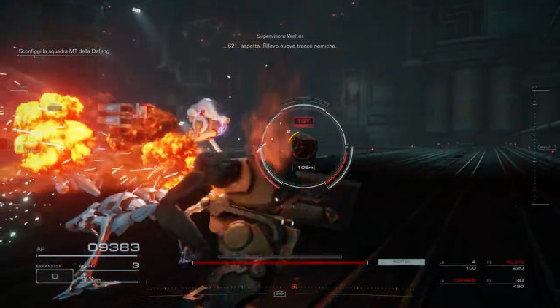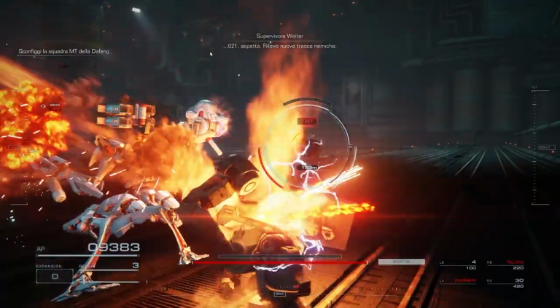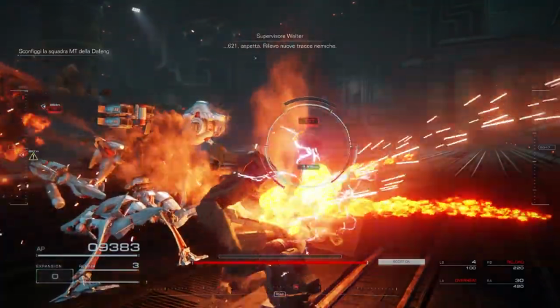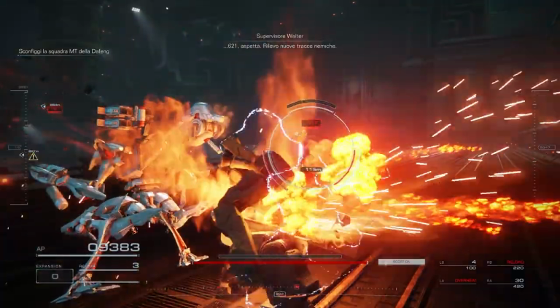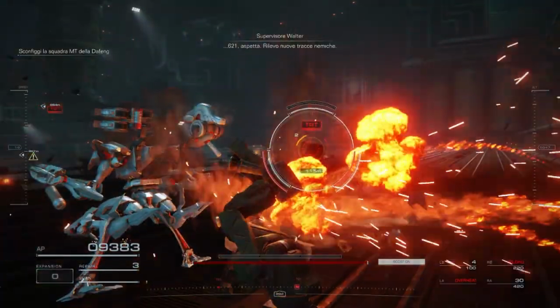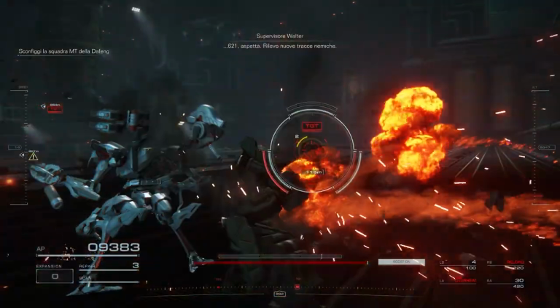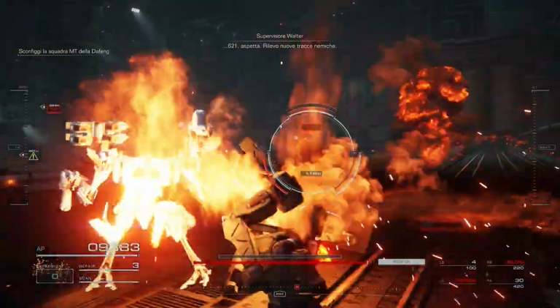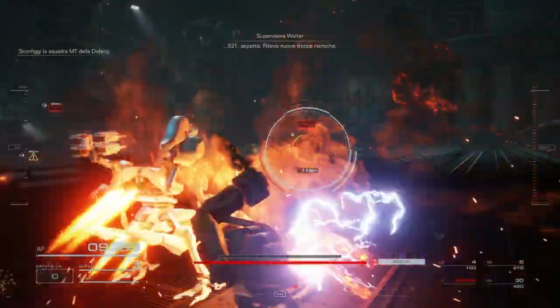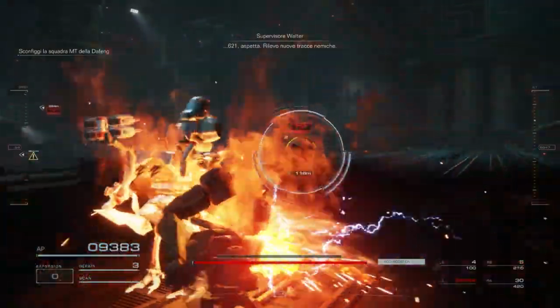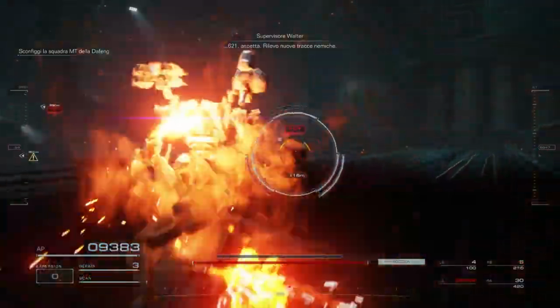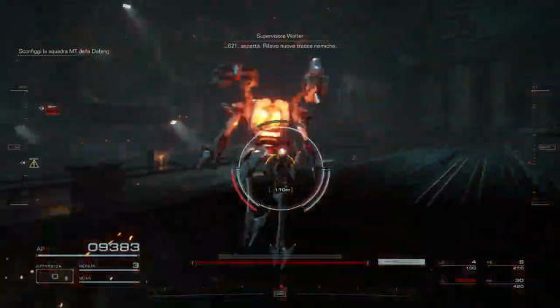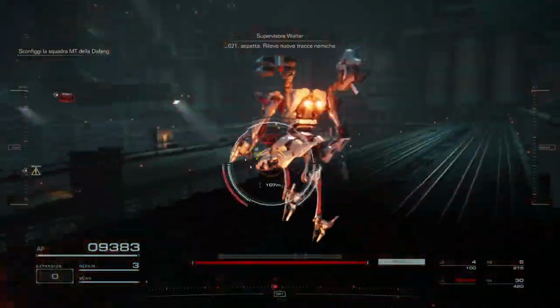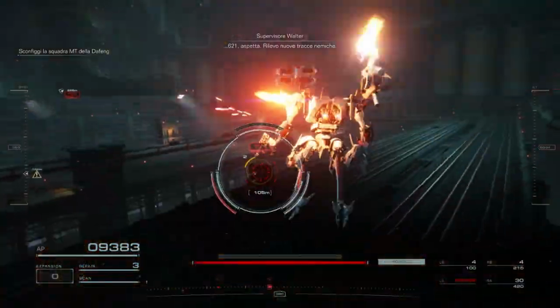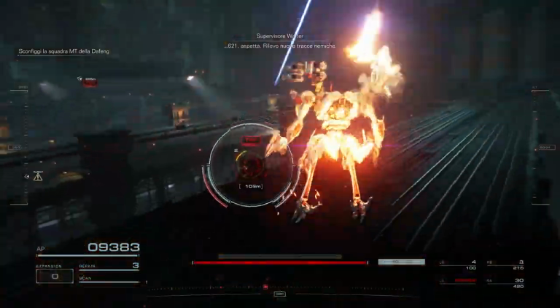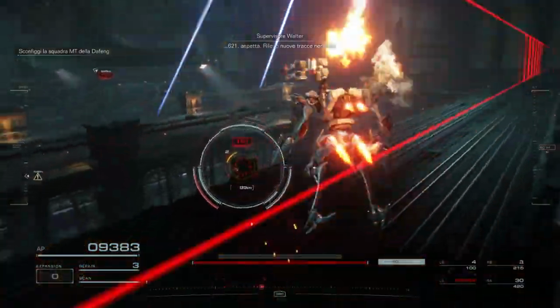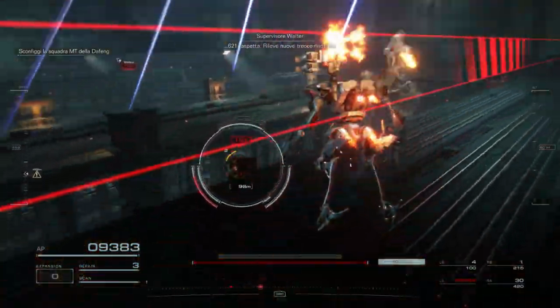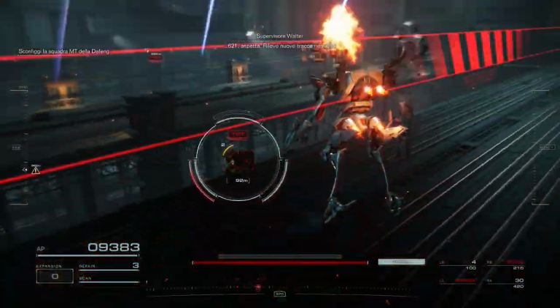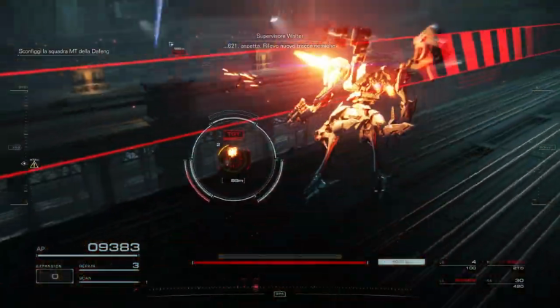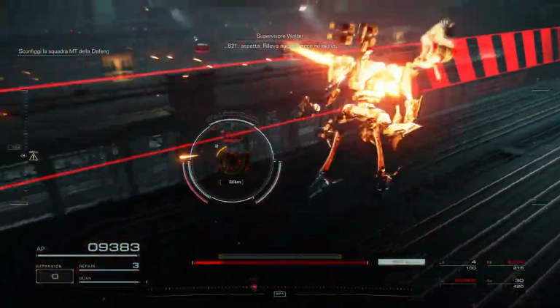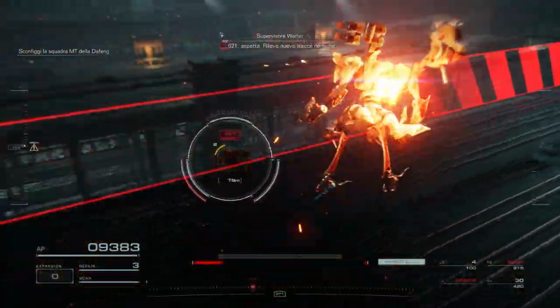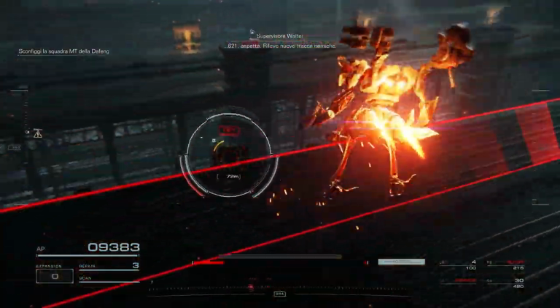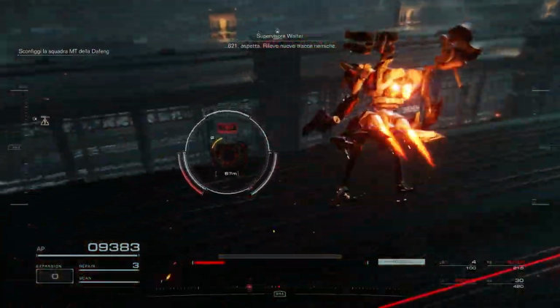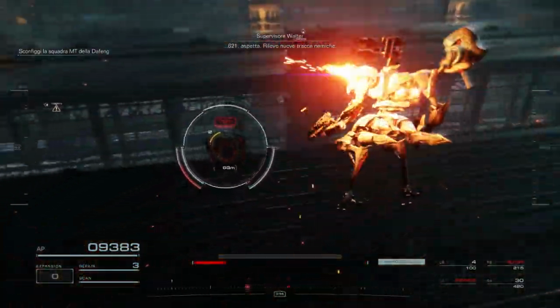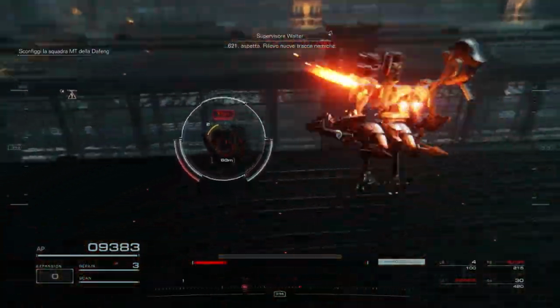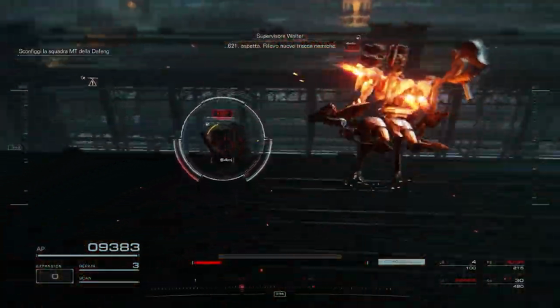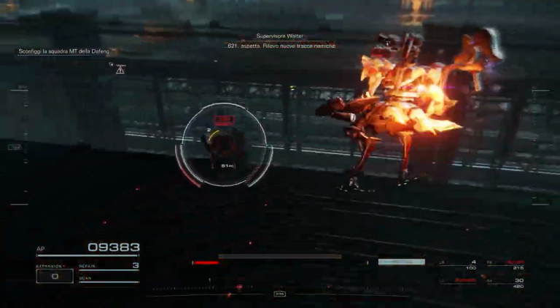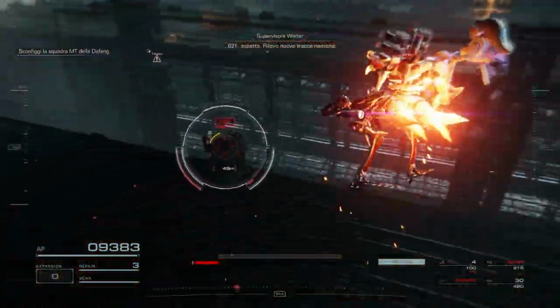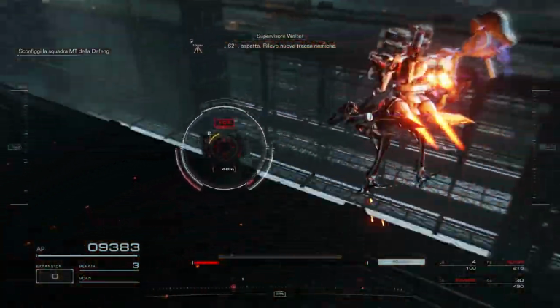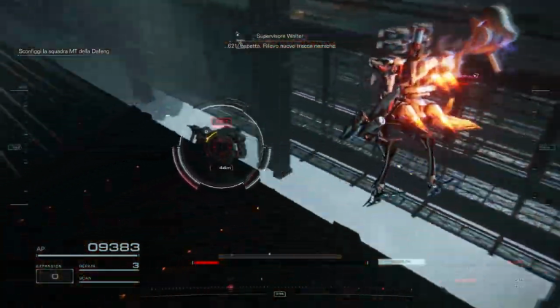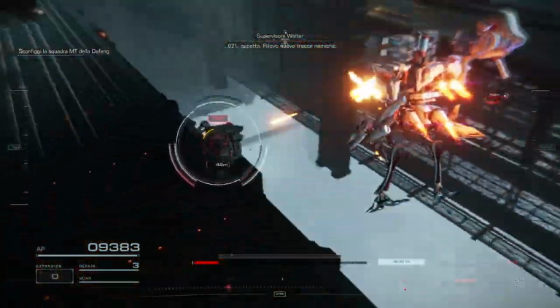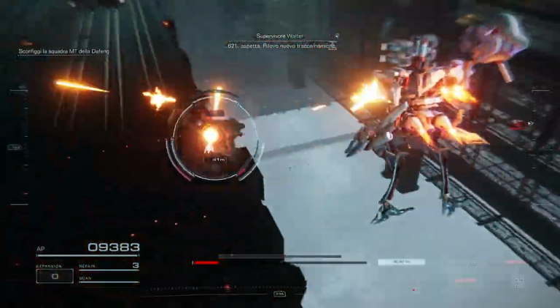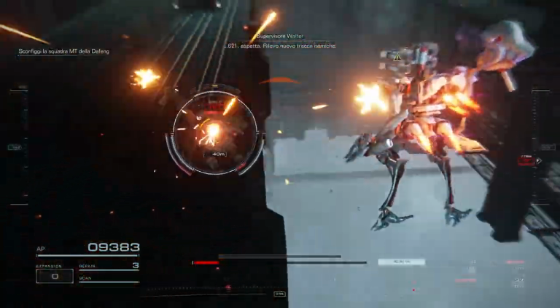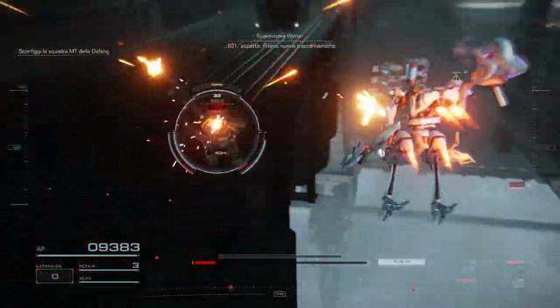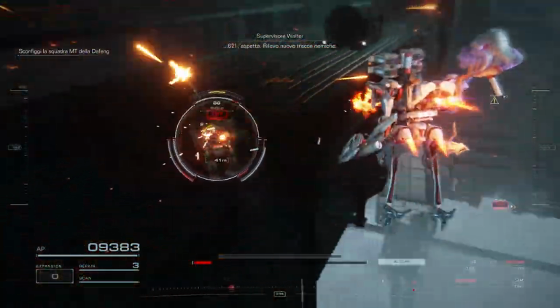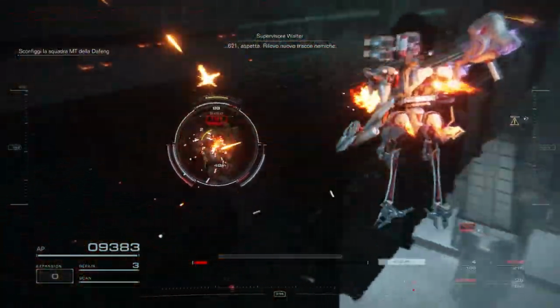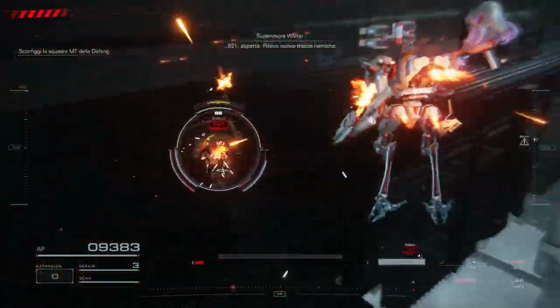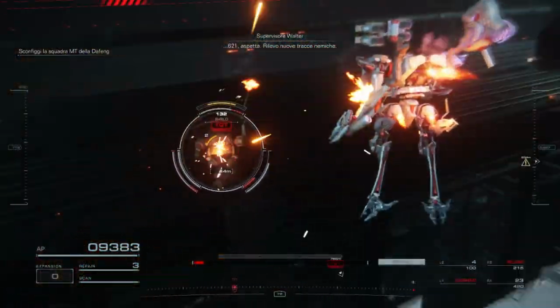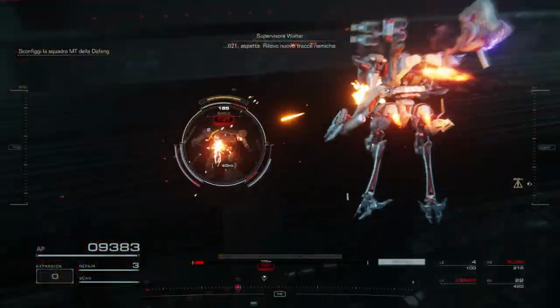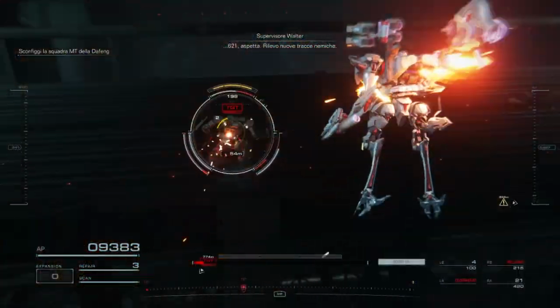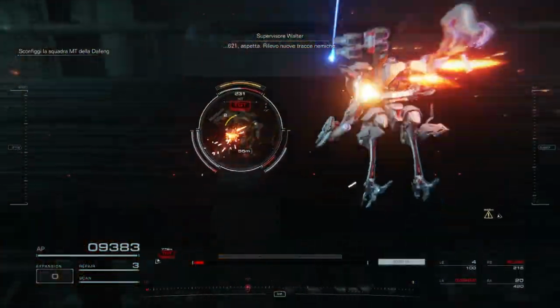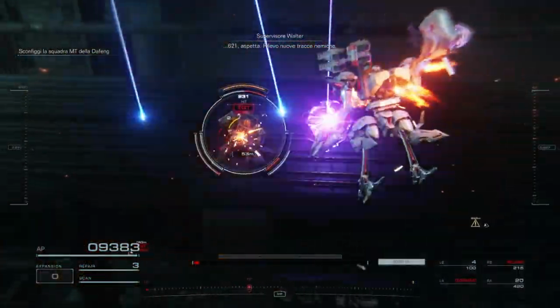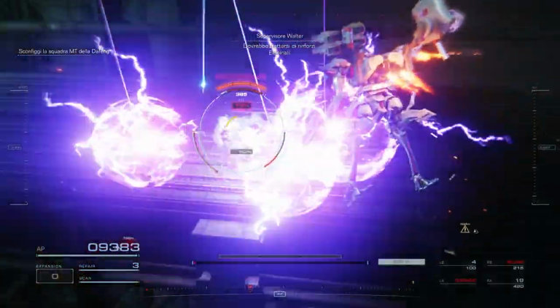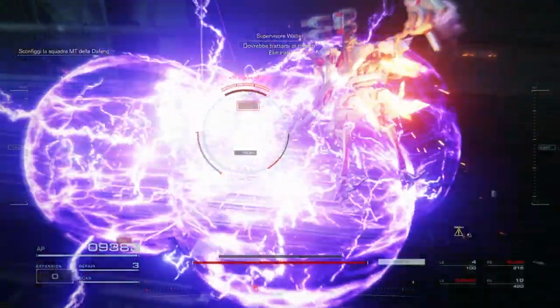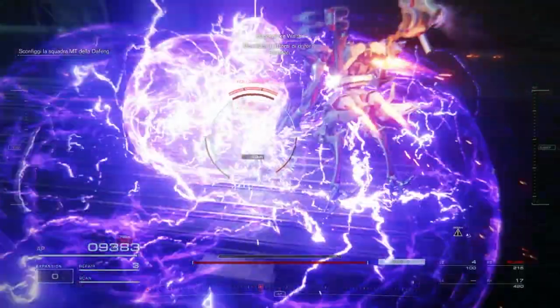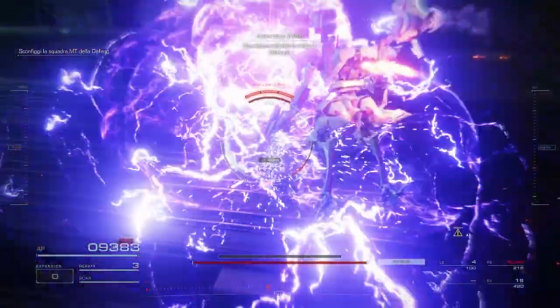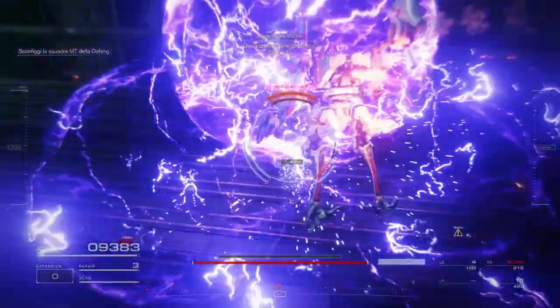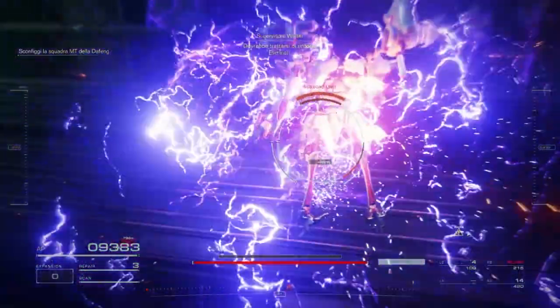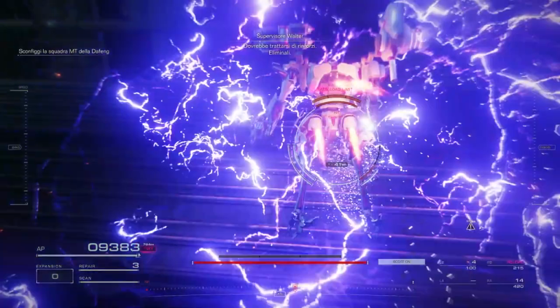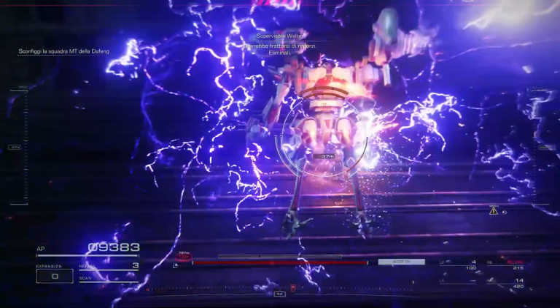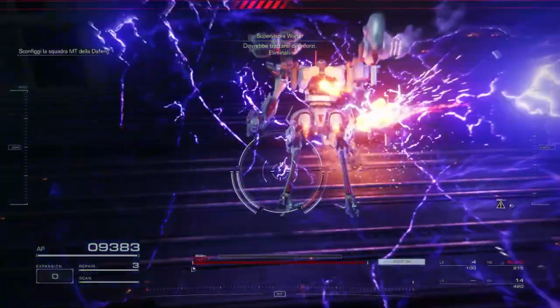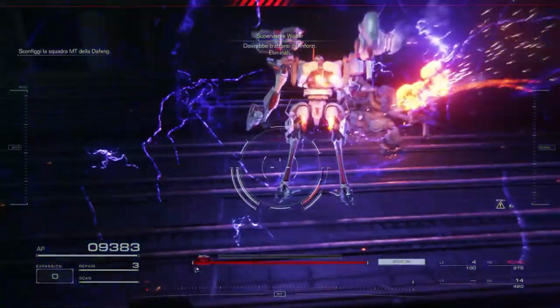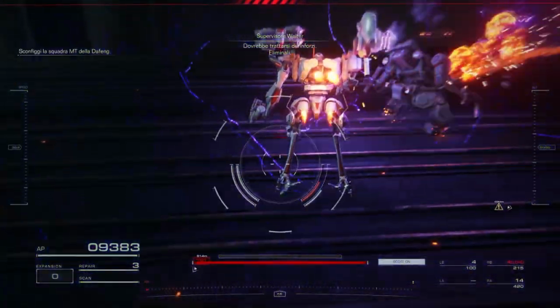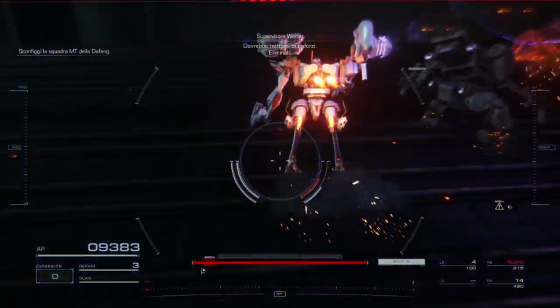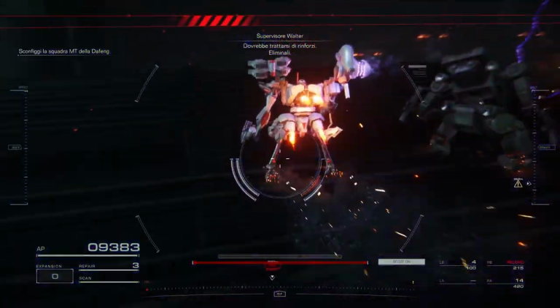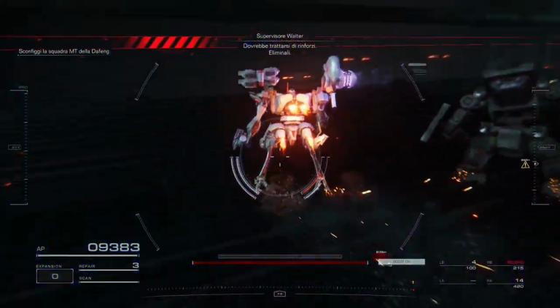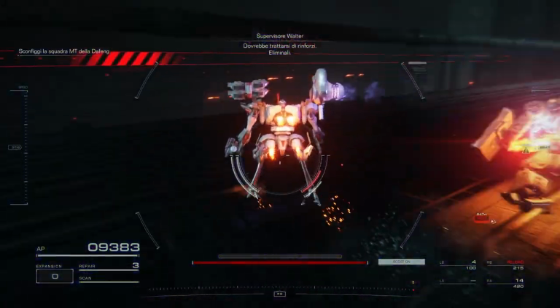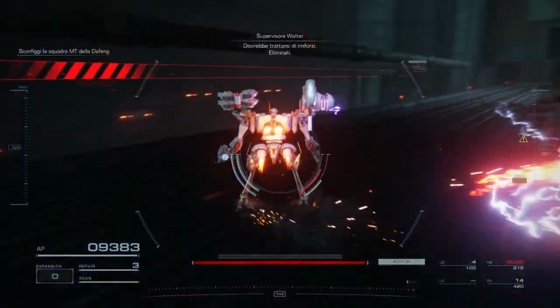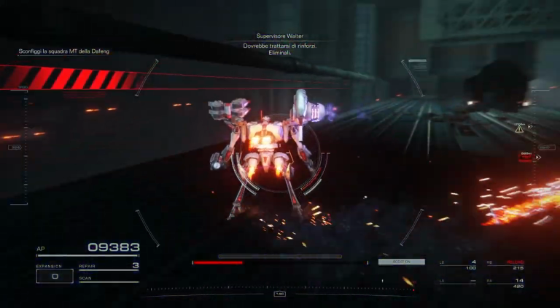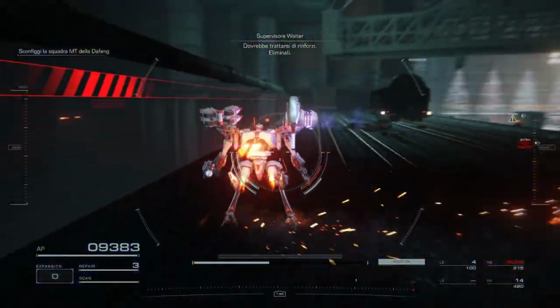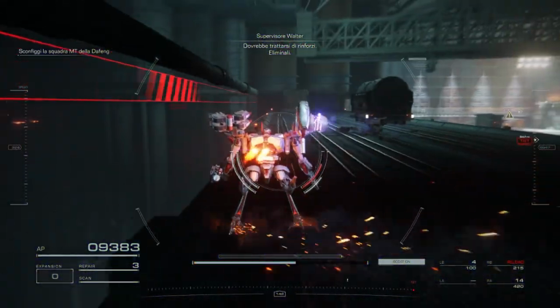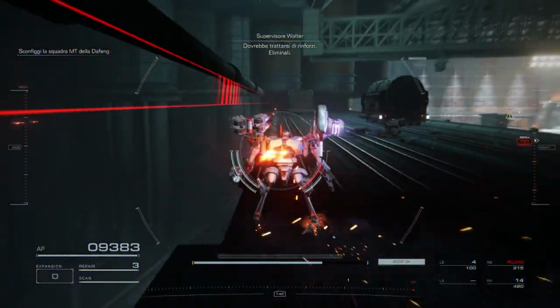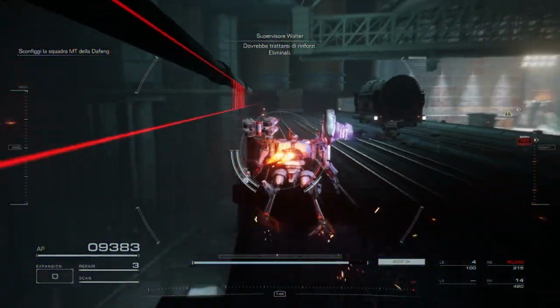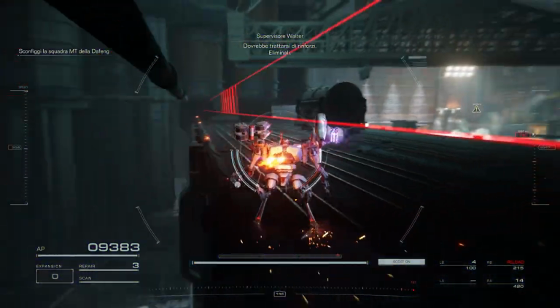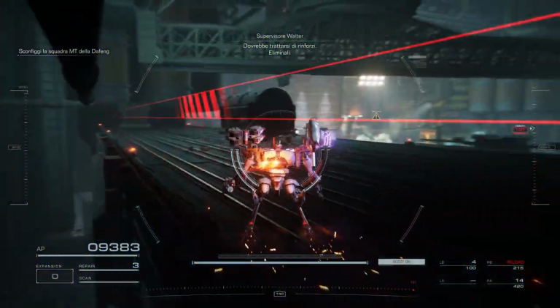621, wait. I'm picking up new enemy signatures. Those are reinforcements. Eliminate them.